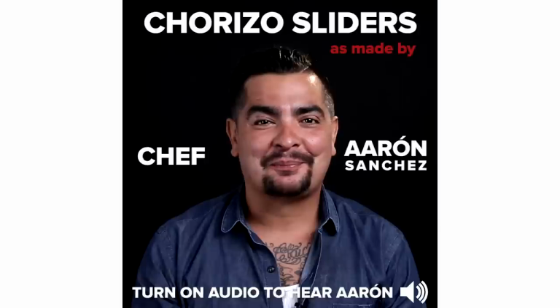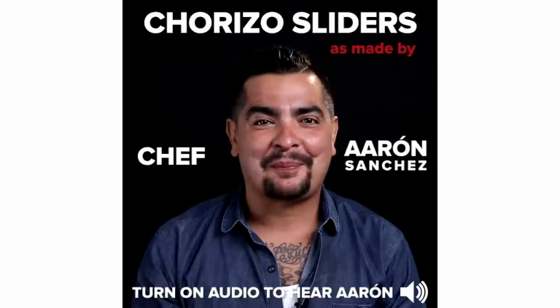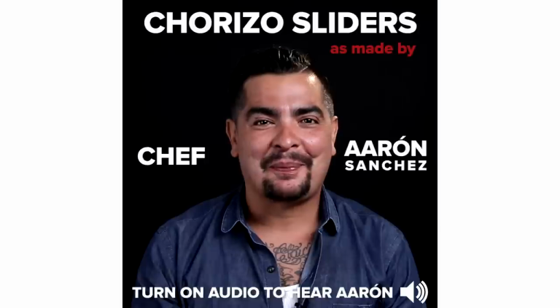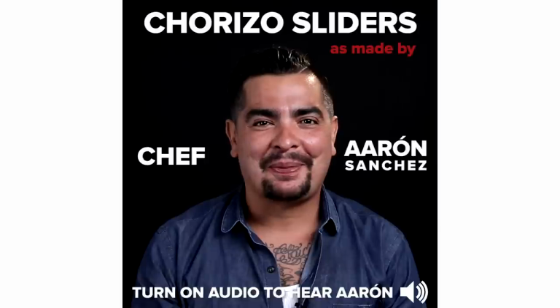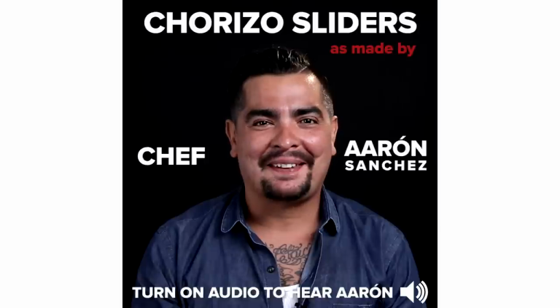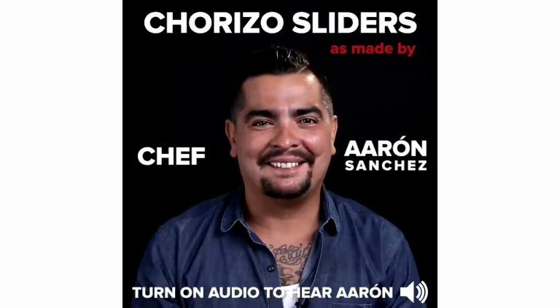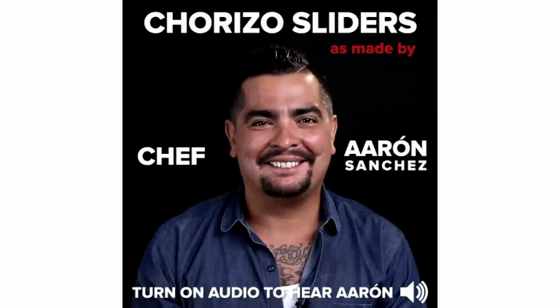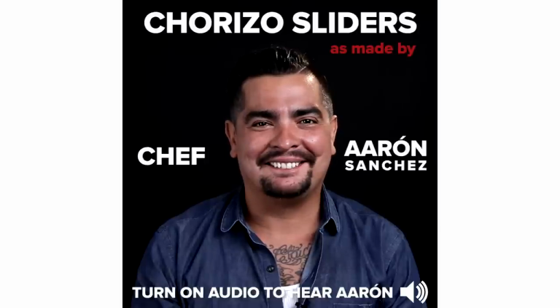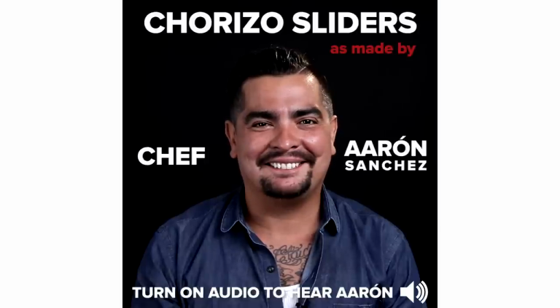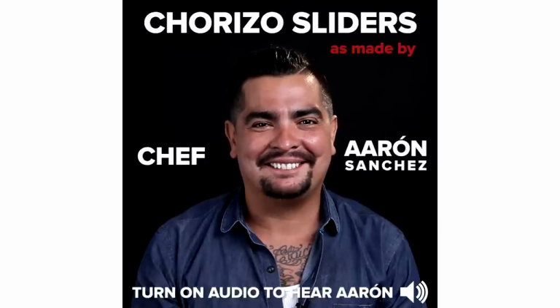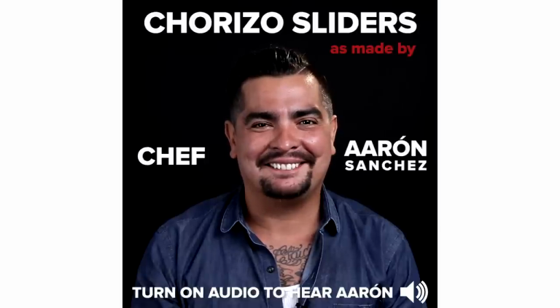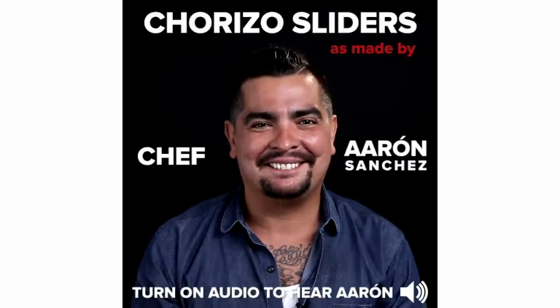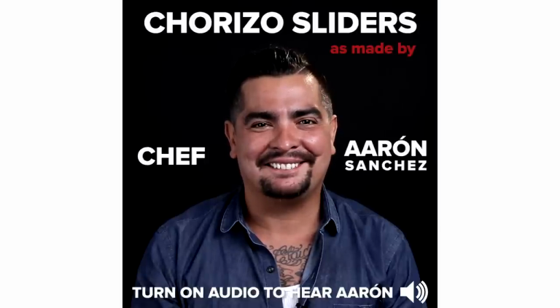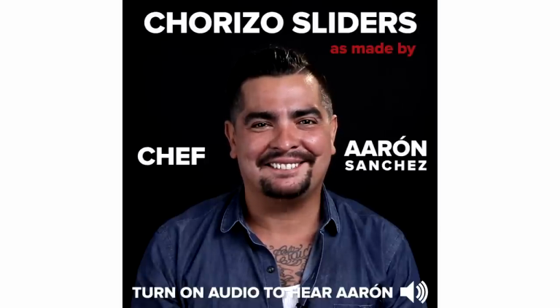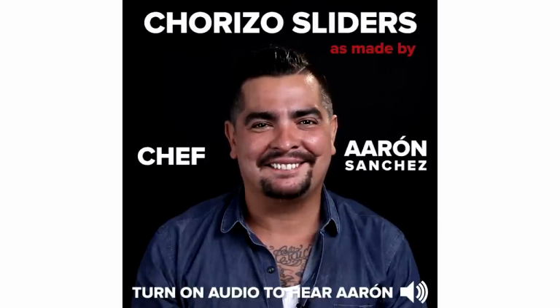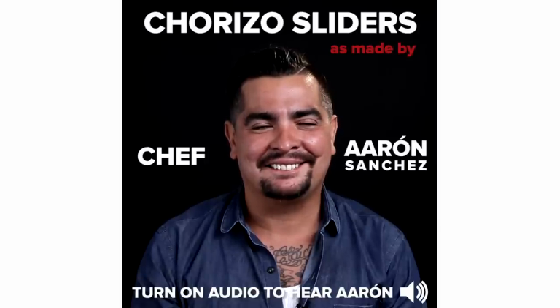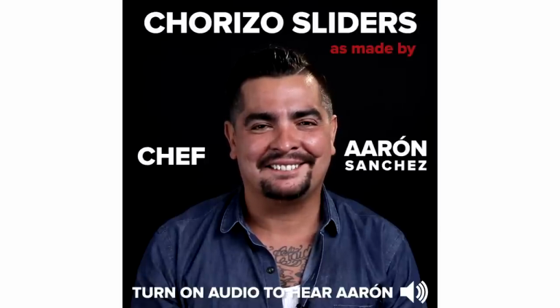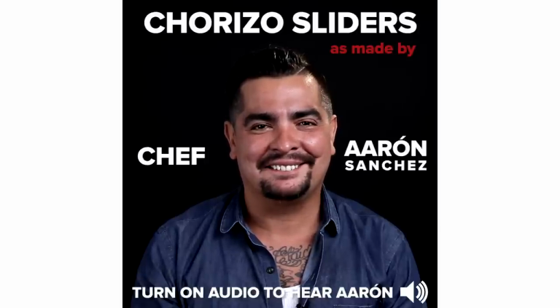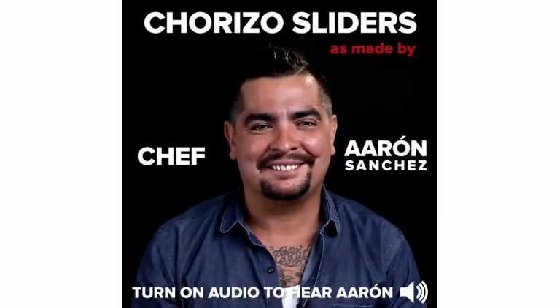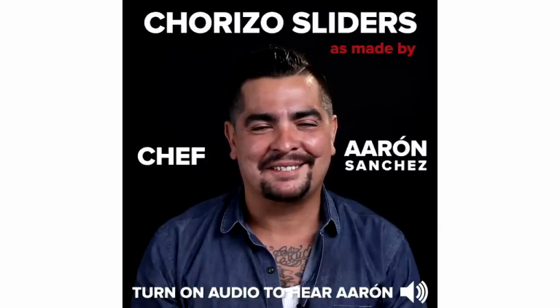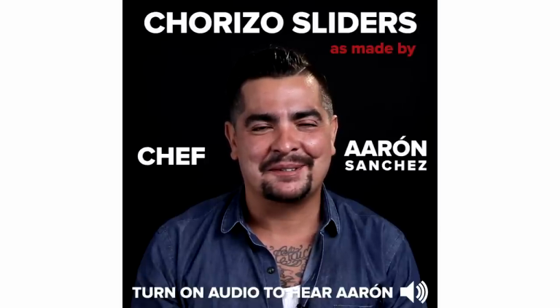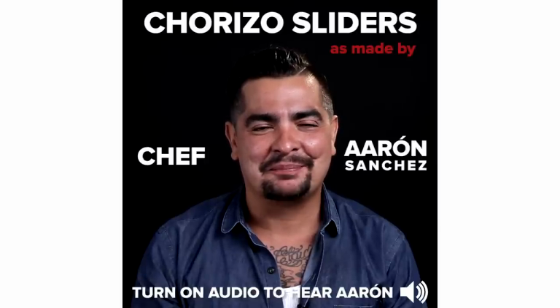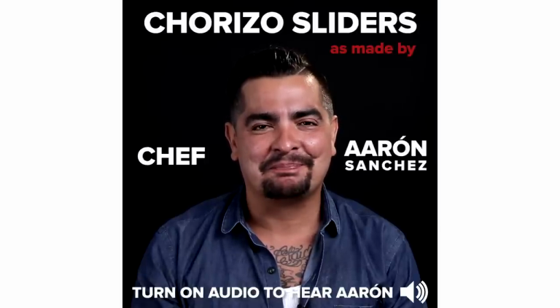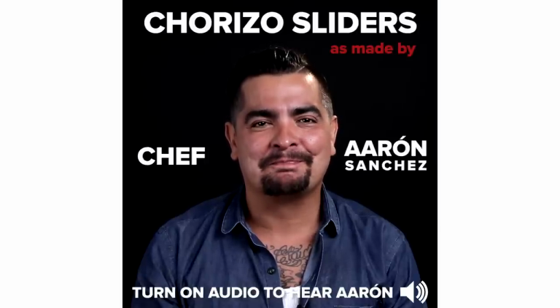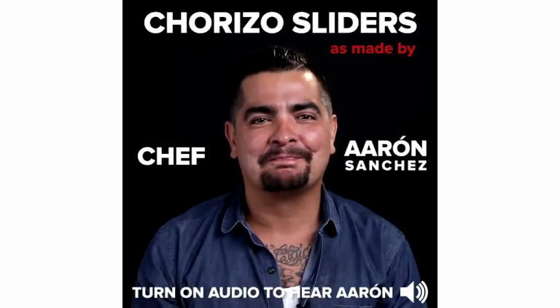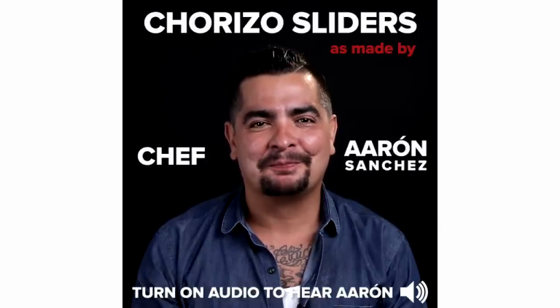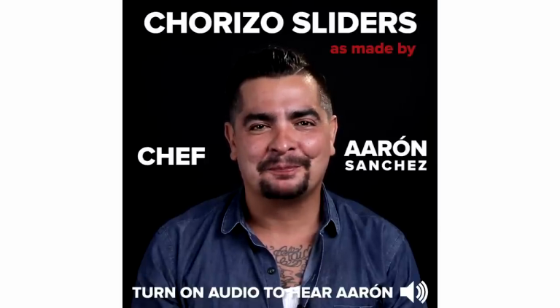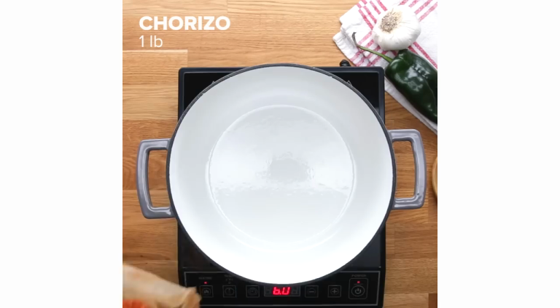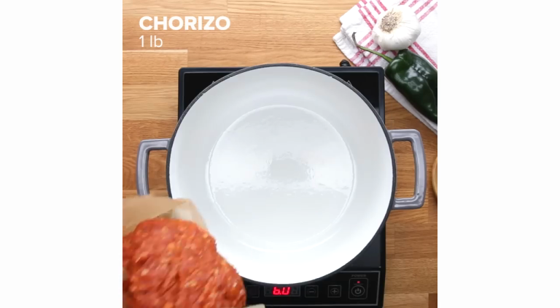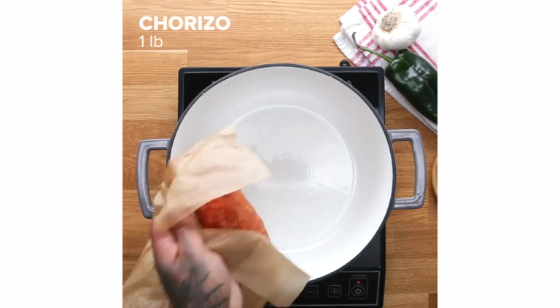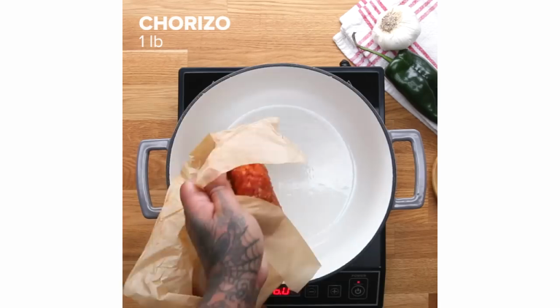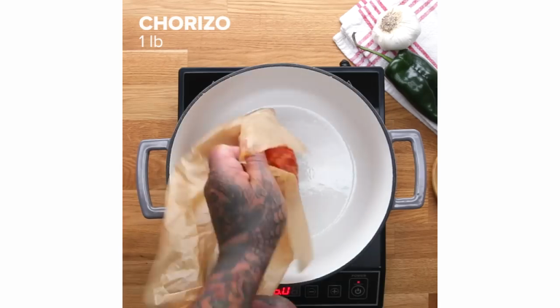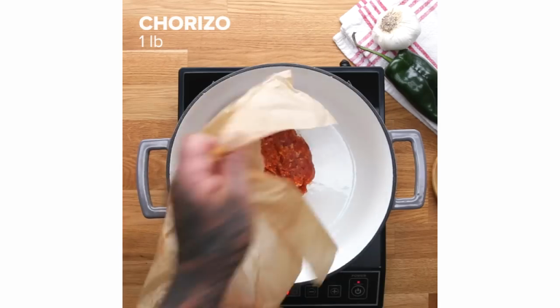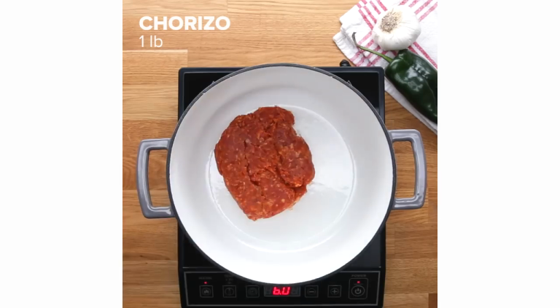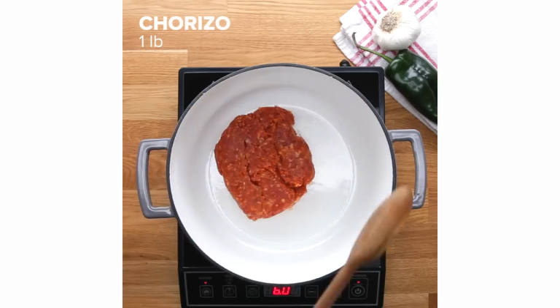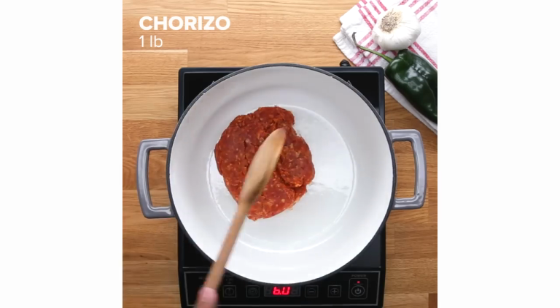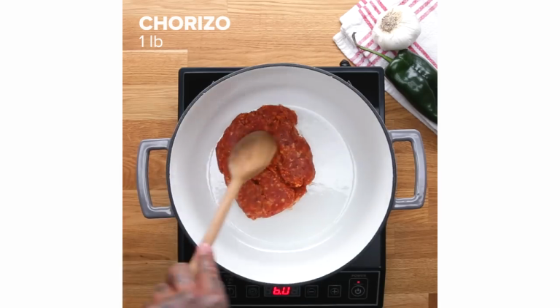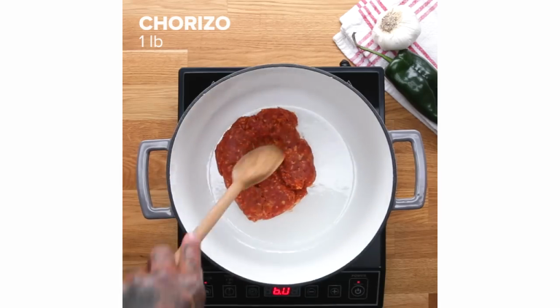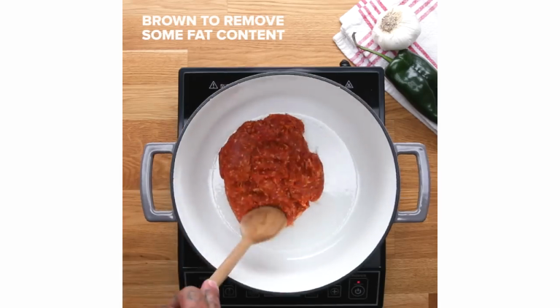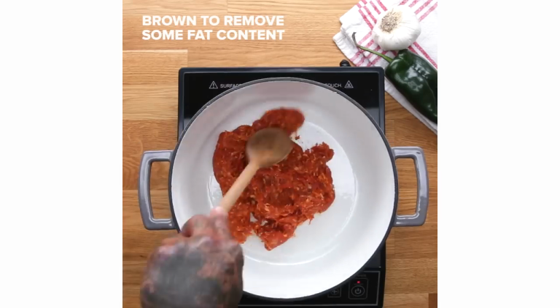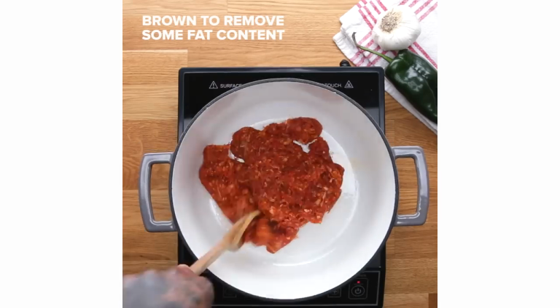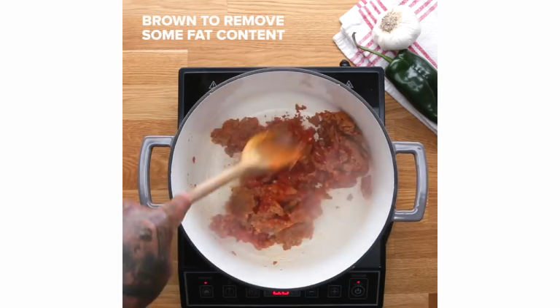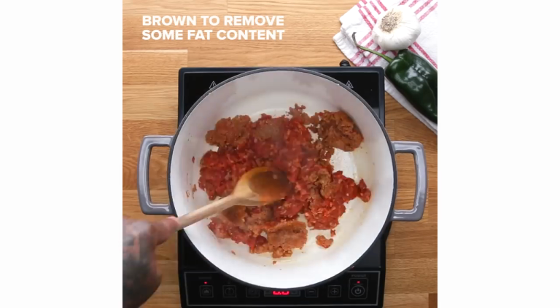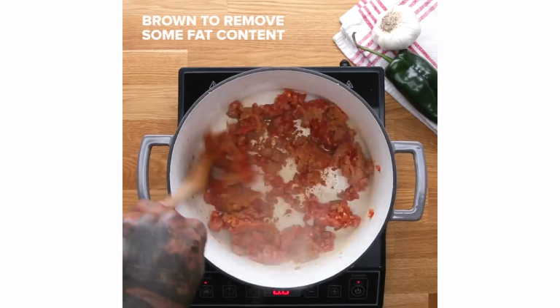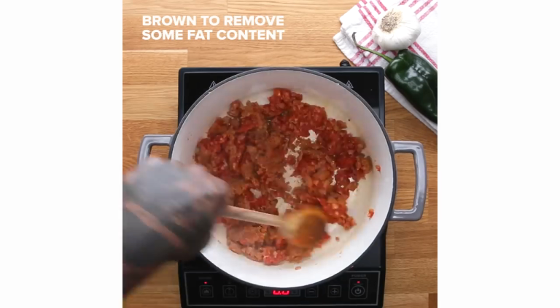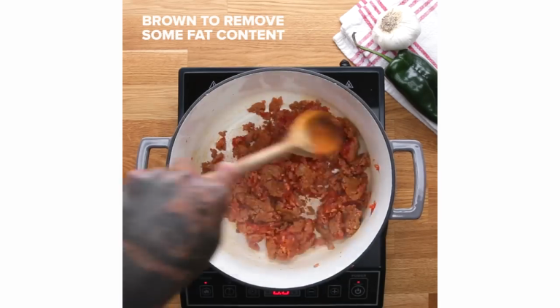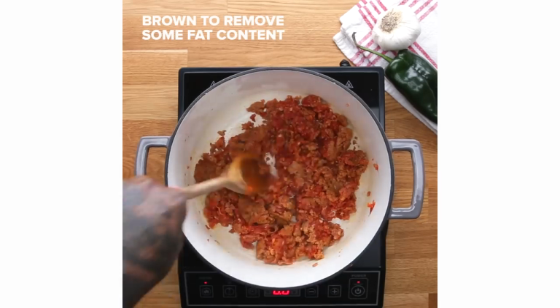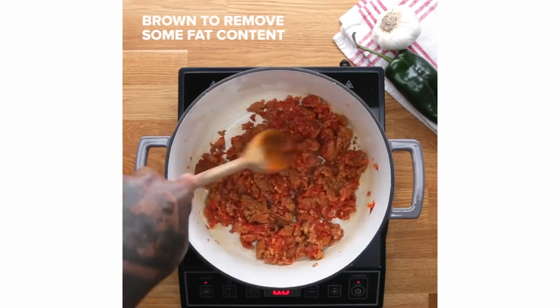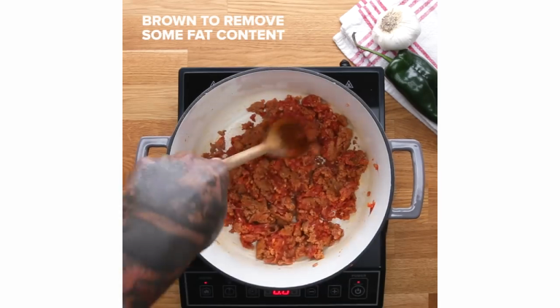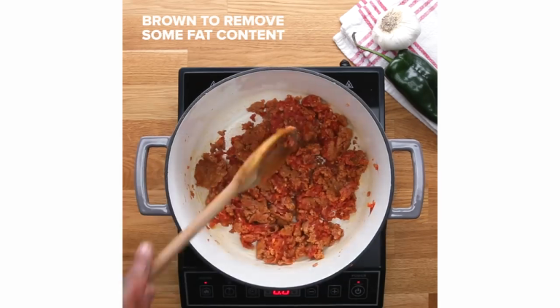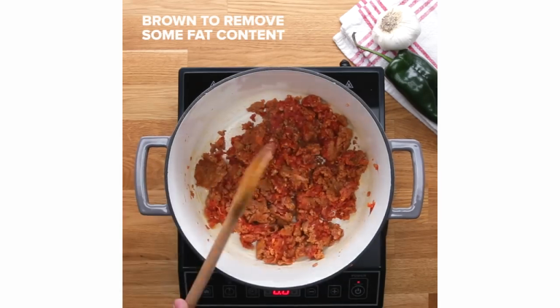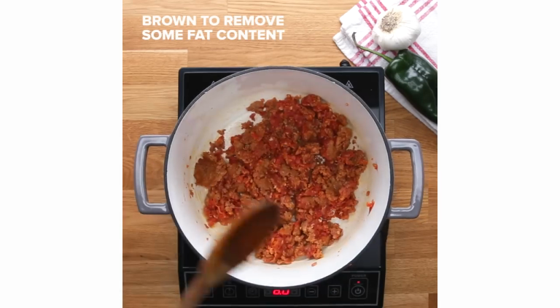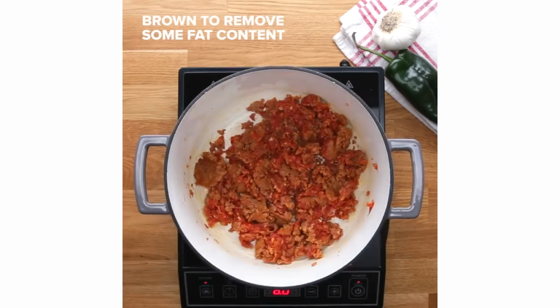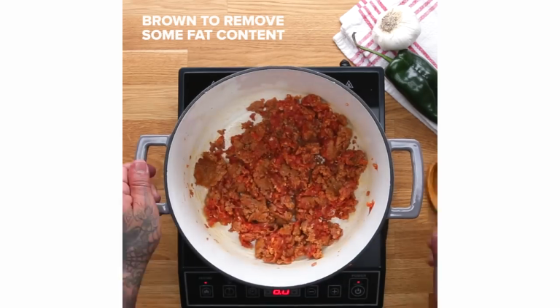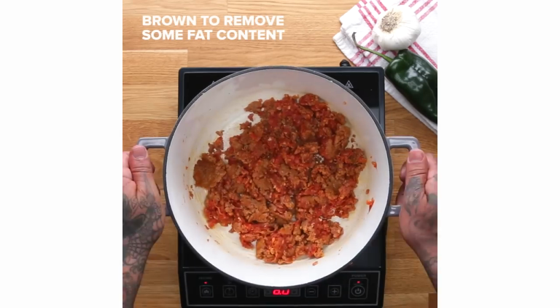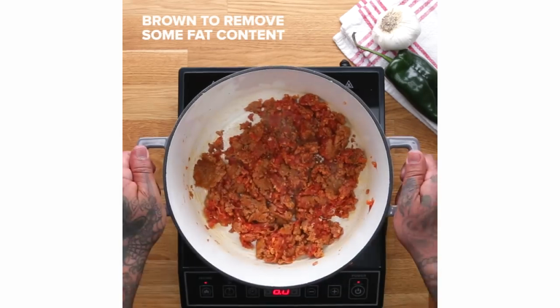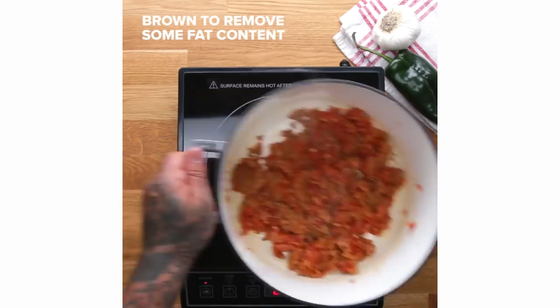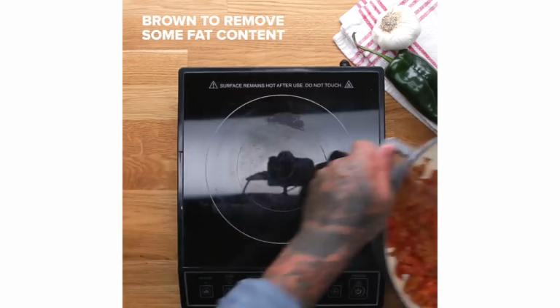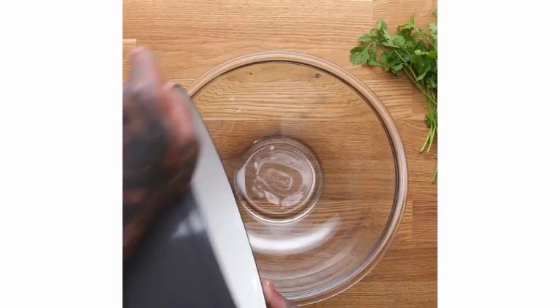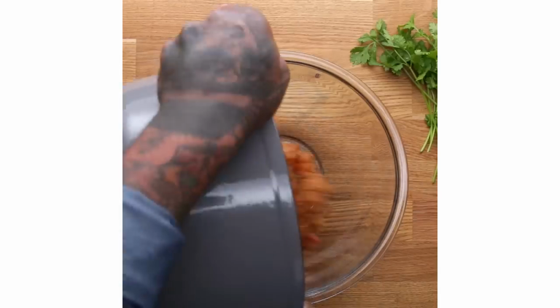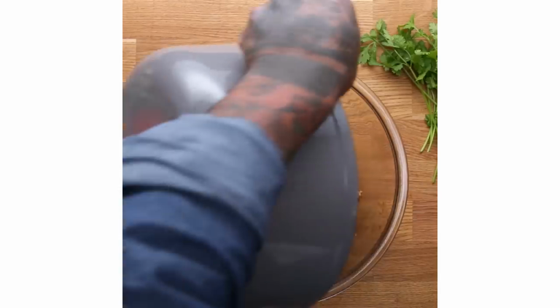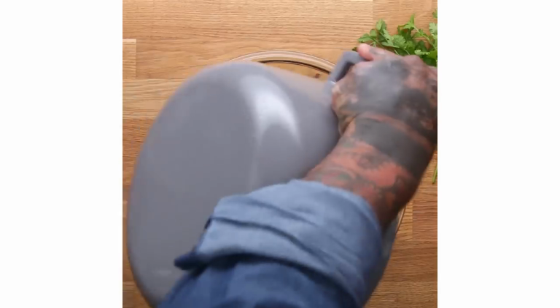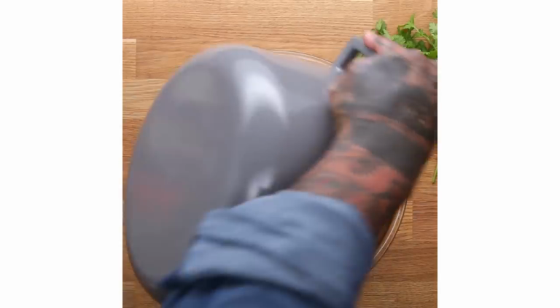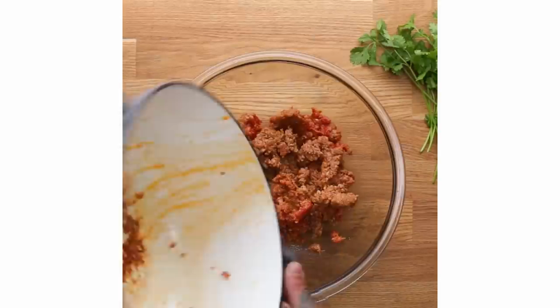I'm Aron Sanchez and I'll be making some chorizo sliders. It's gonna be delicious. I'm actually a third-generation cookbook author. I guess it was in the genes.